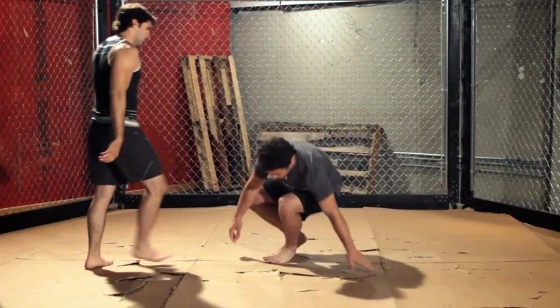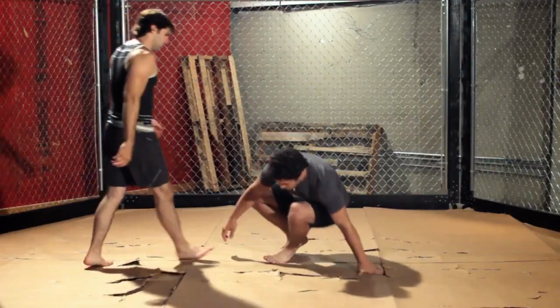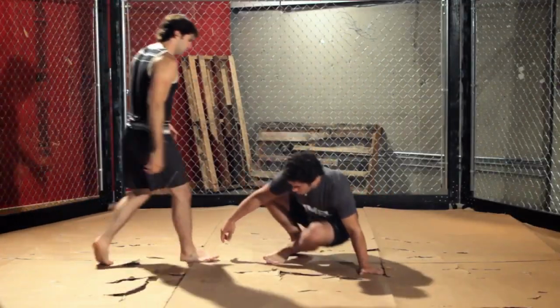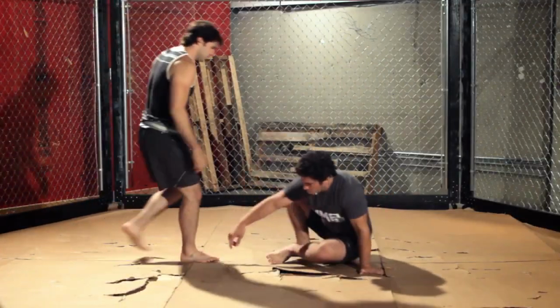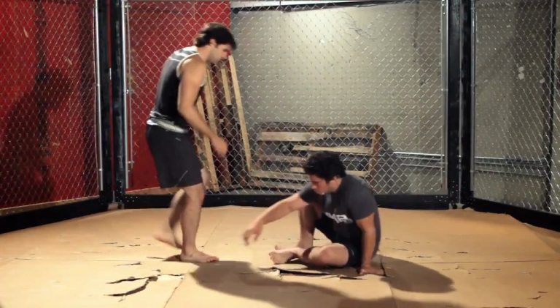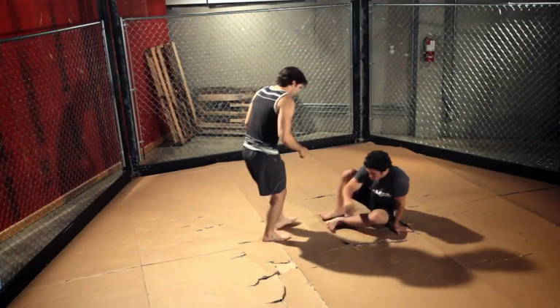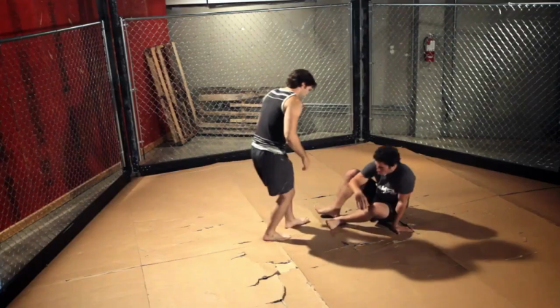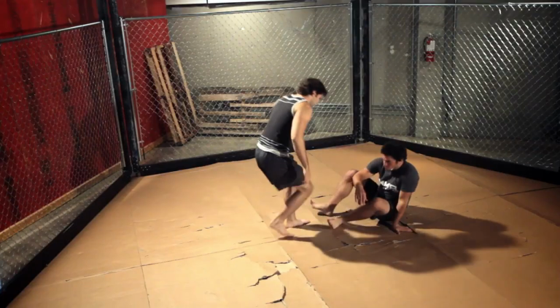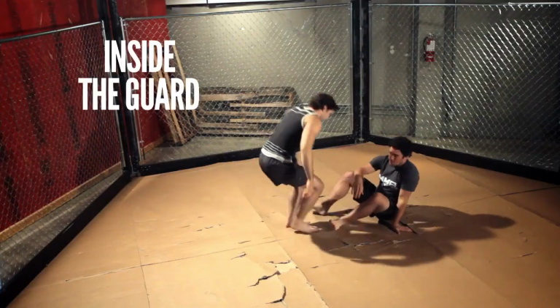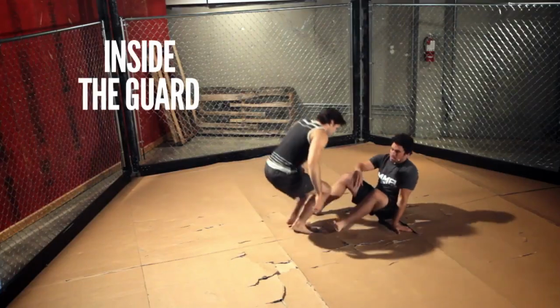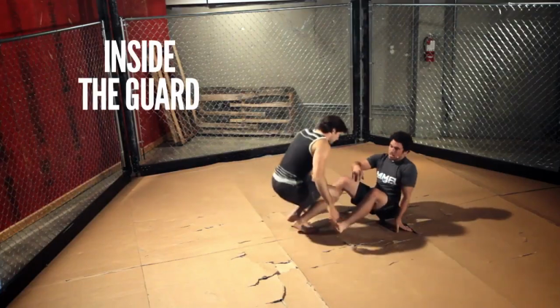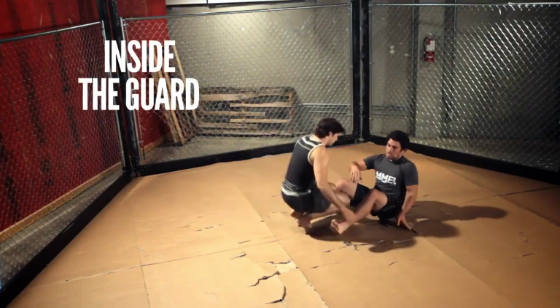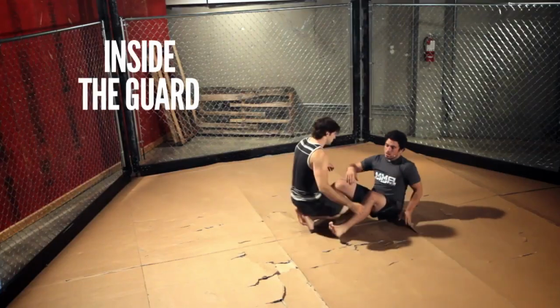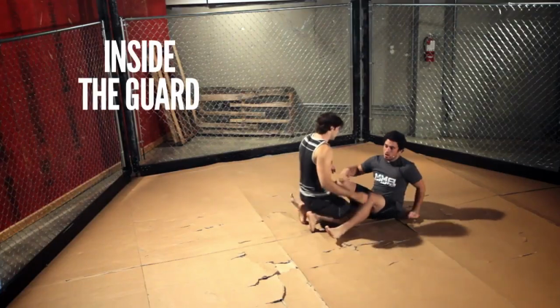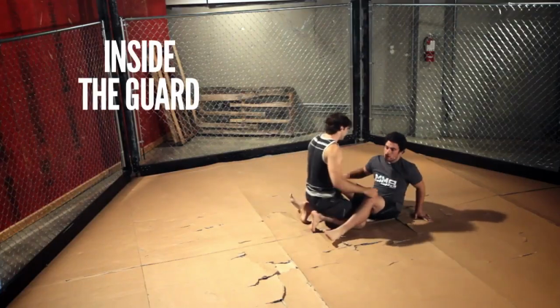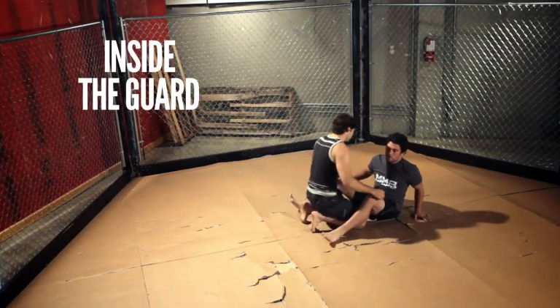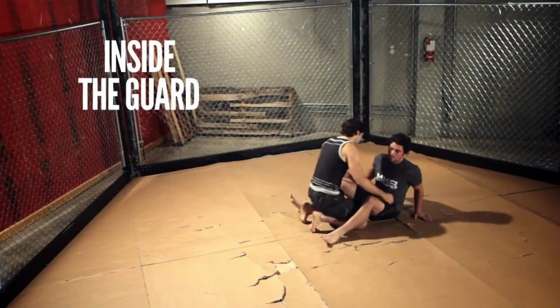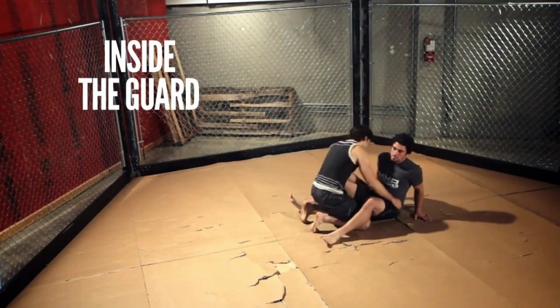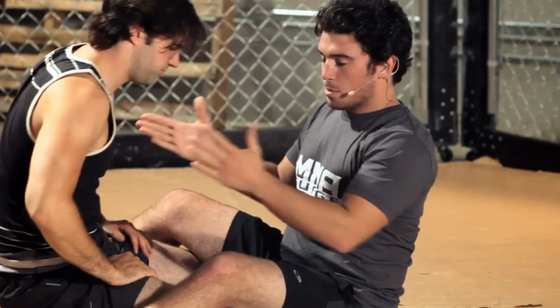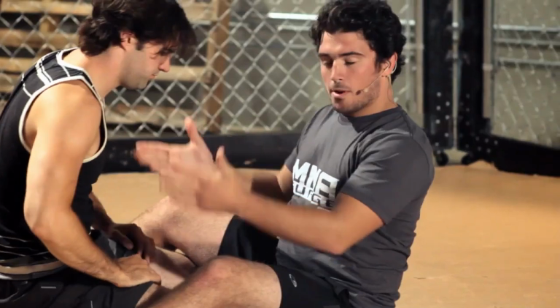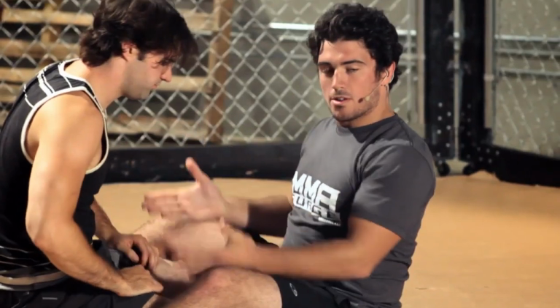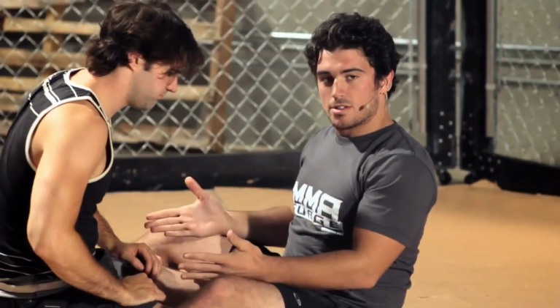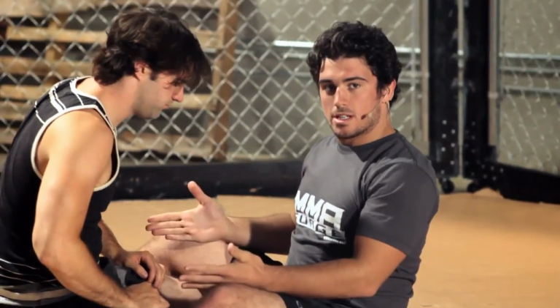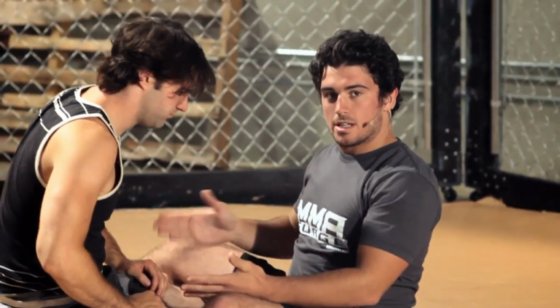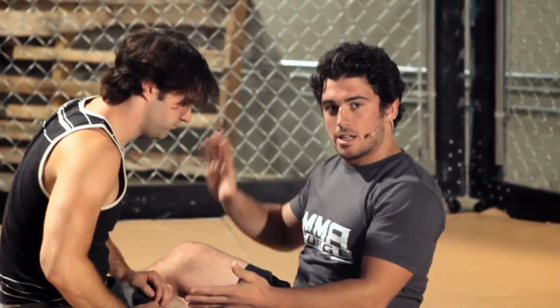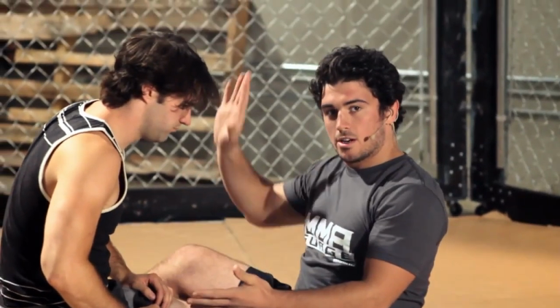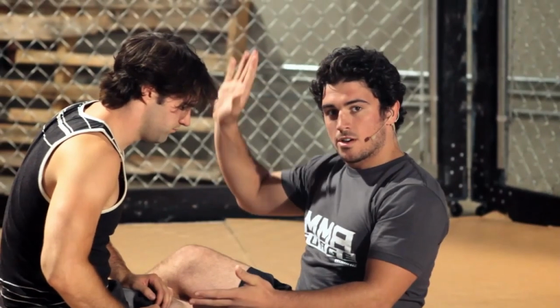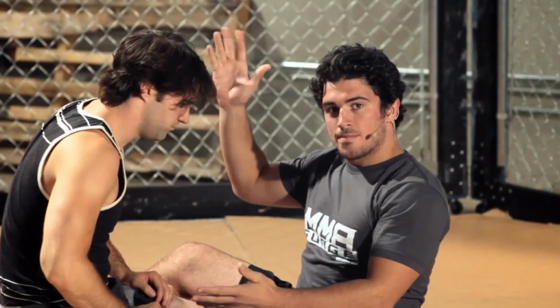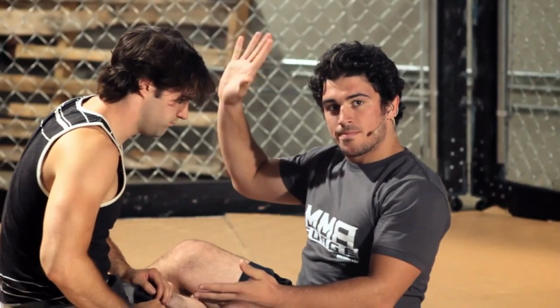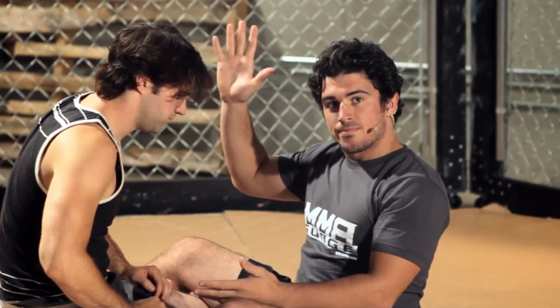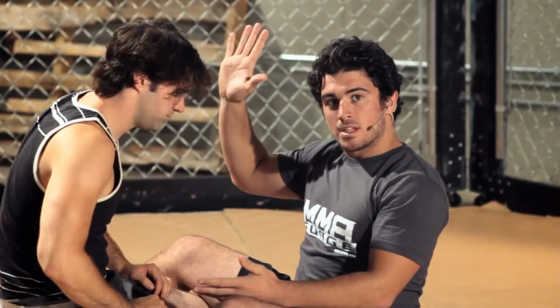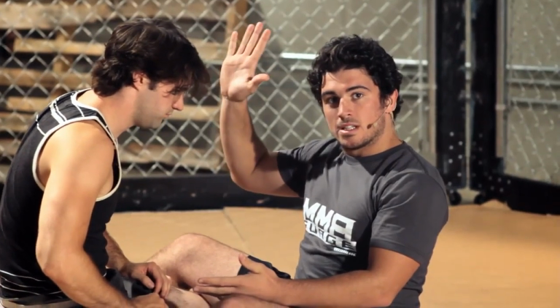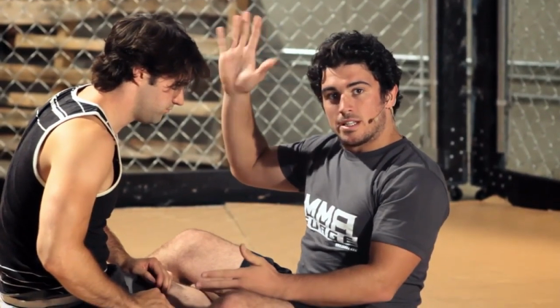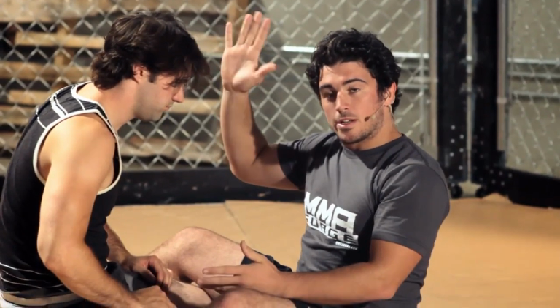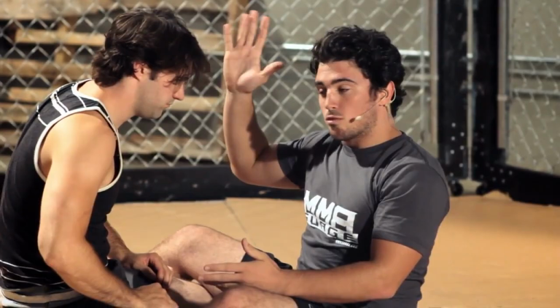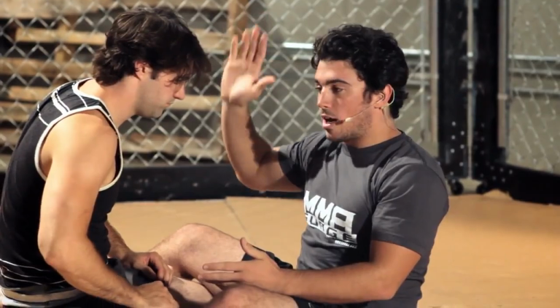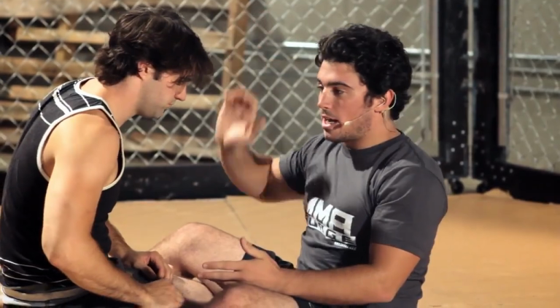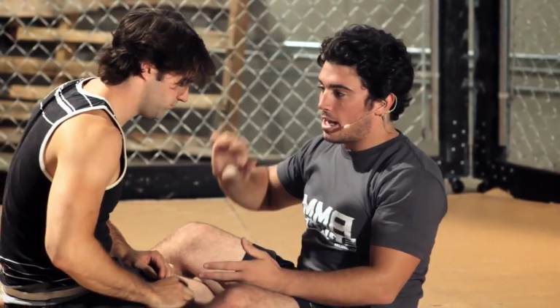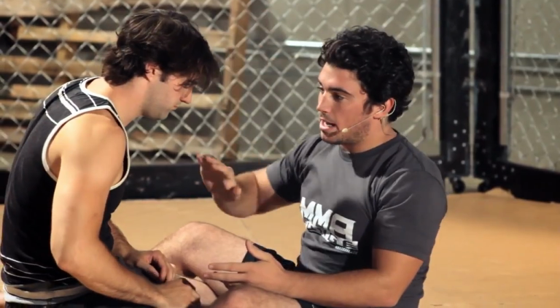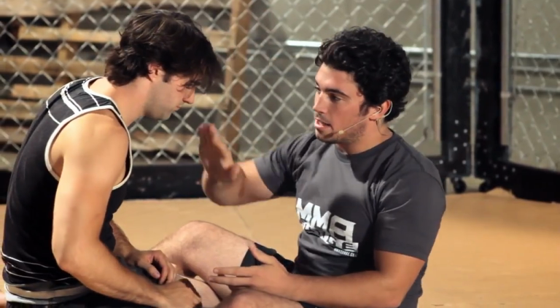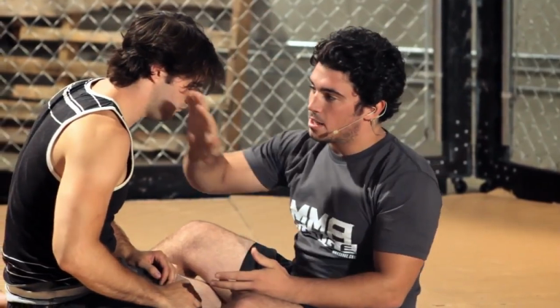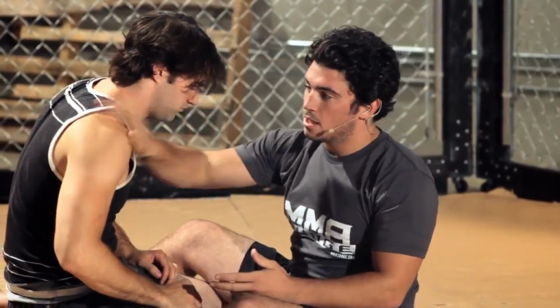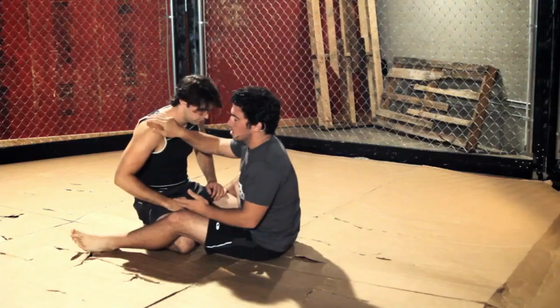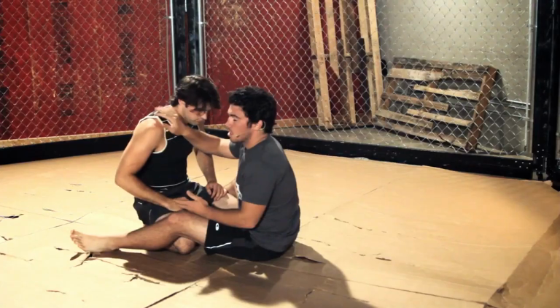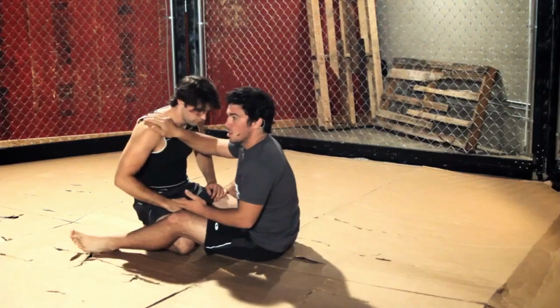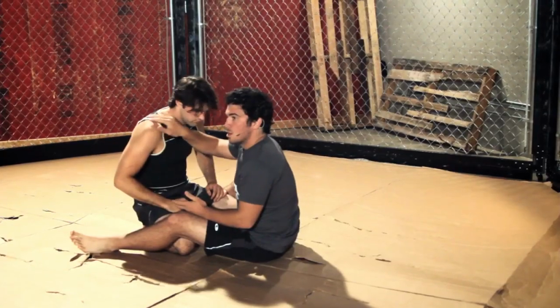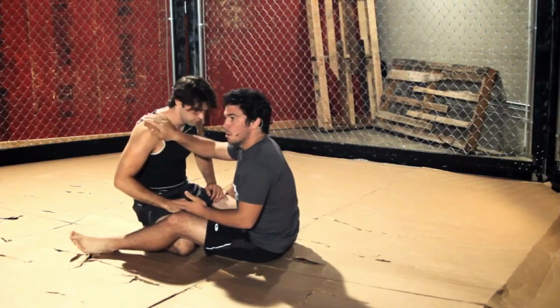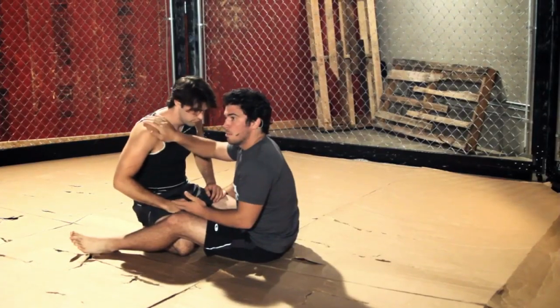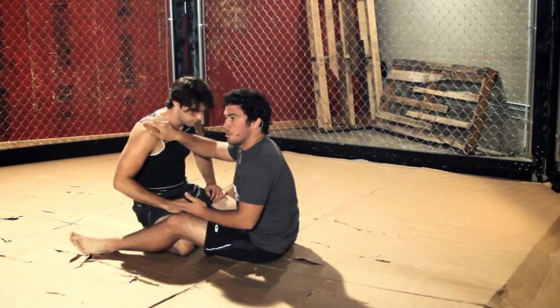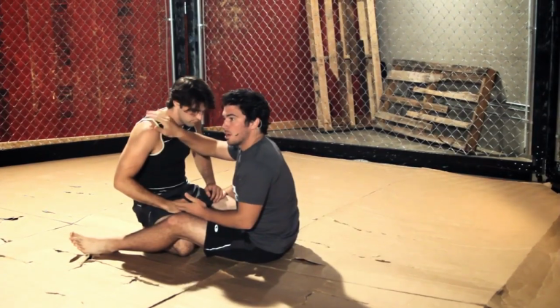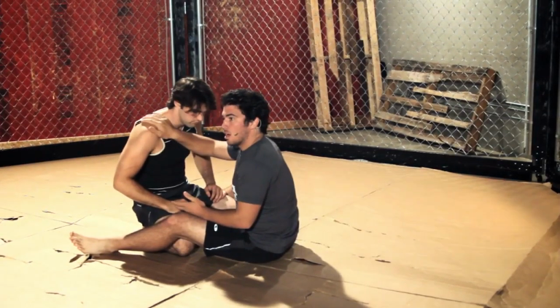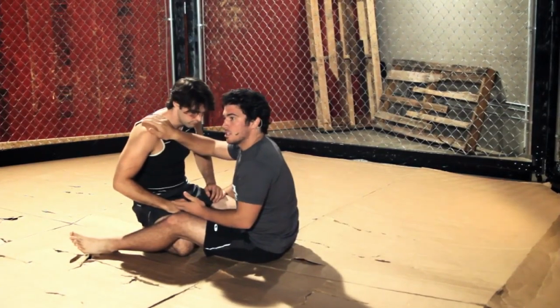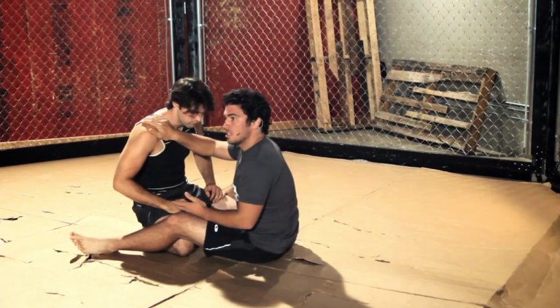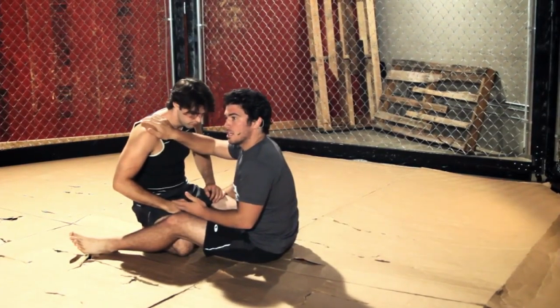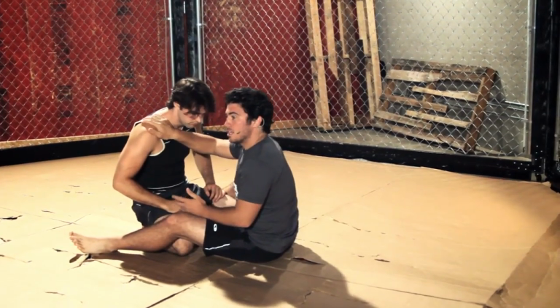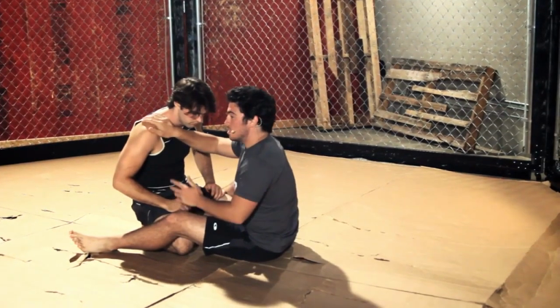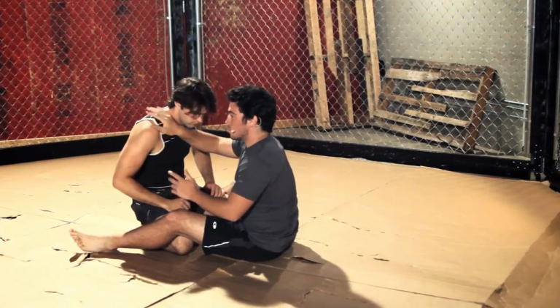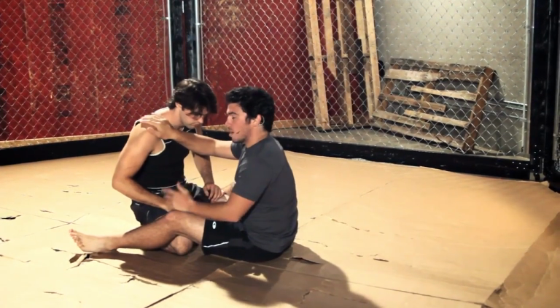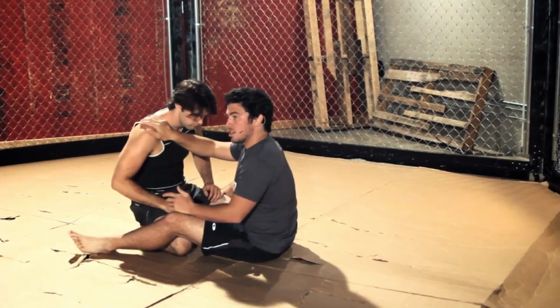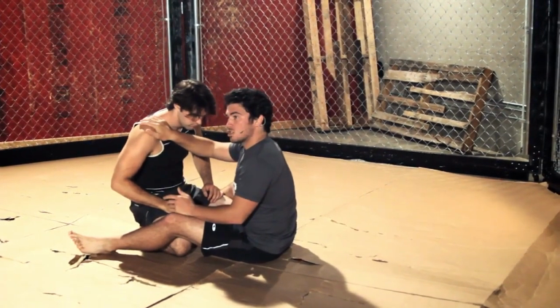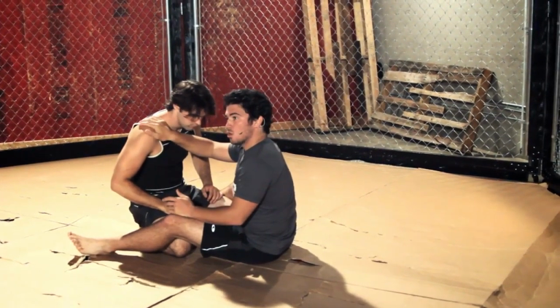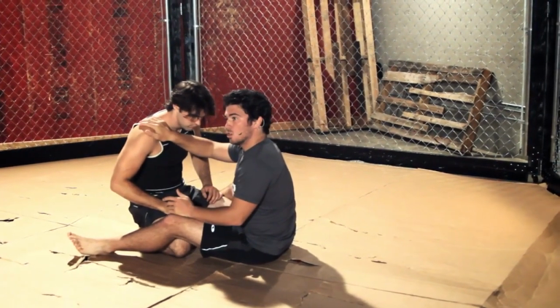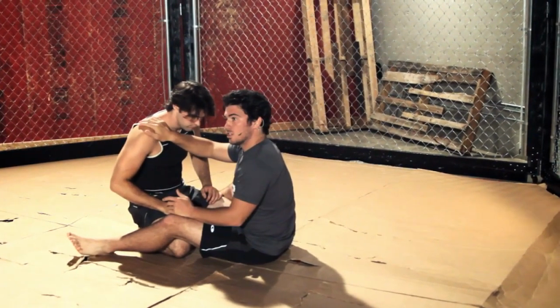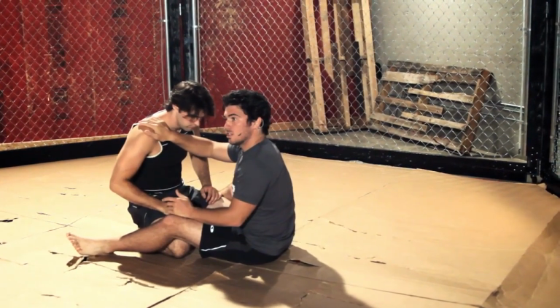You do this move from inside the guard. Your partner is sitting here. Take your right hand and put it onto his right shoulder.